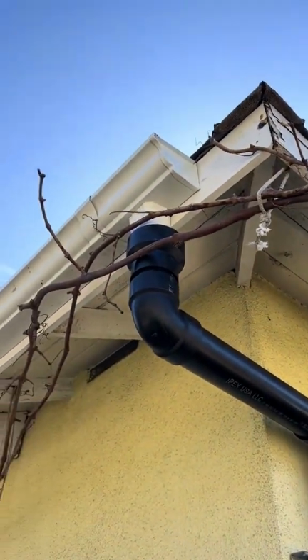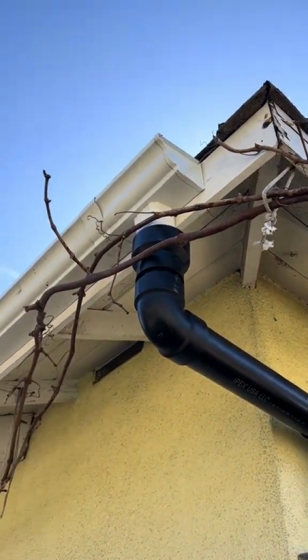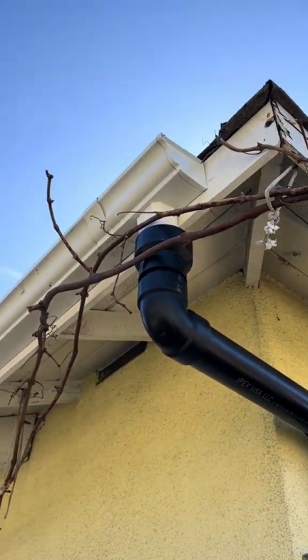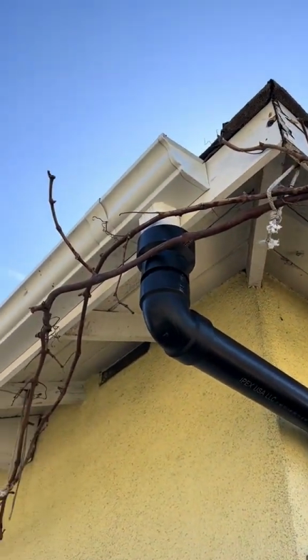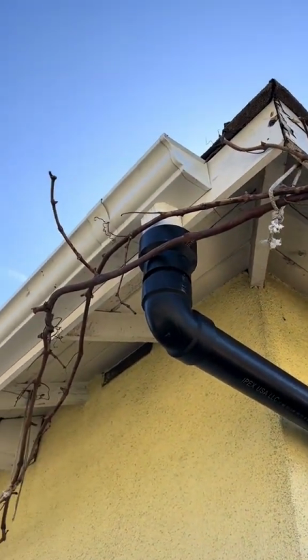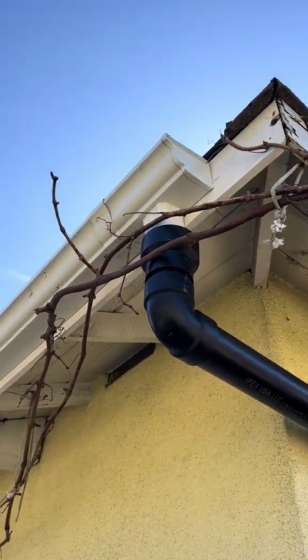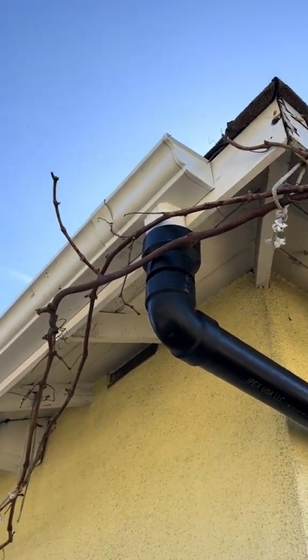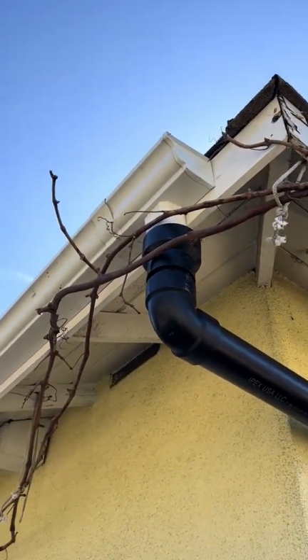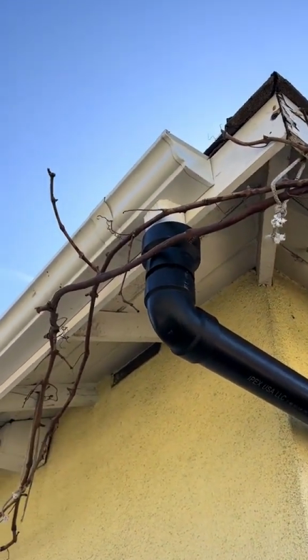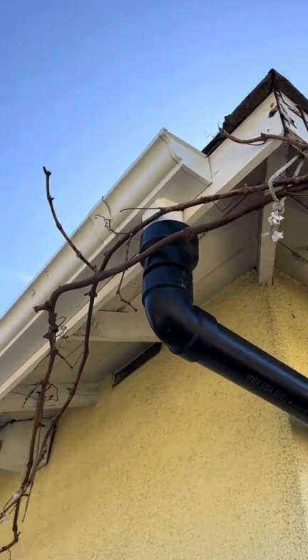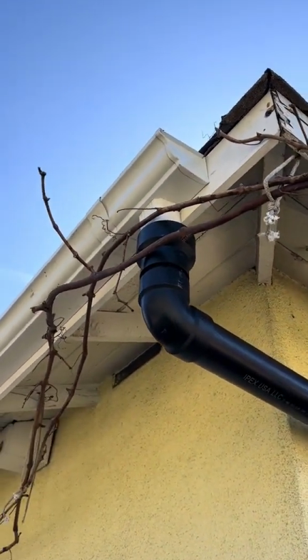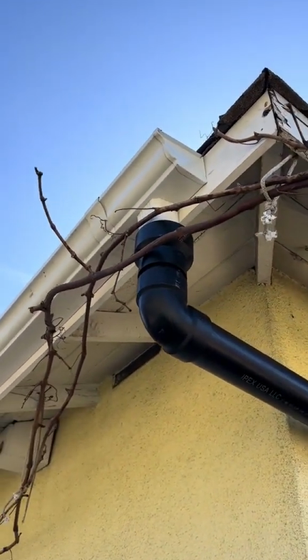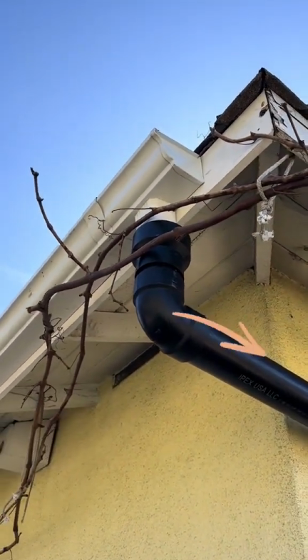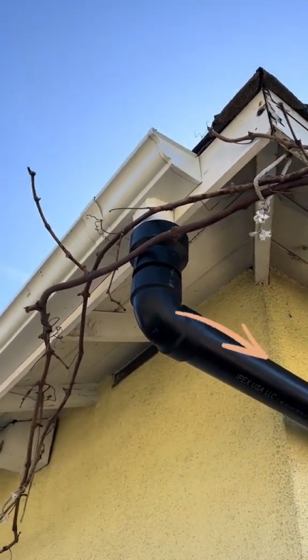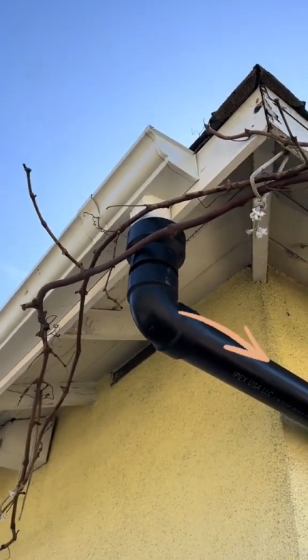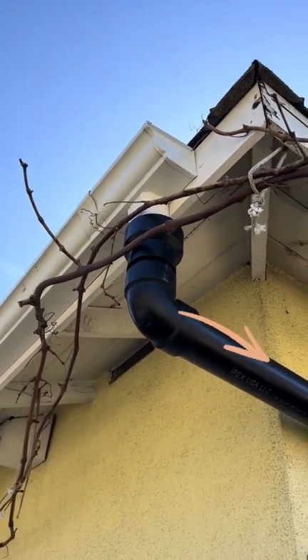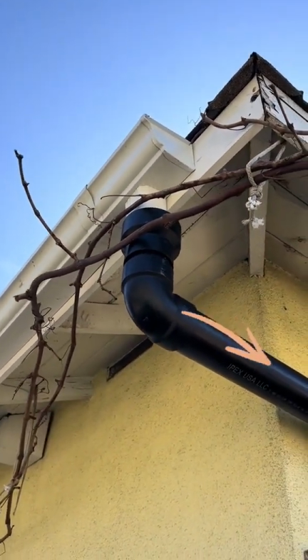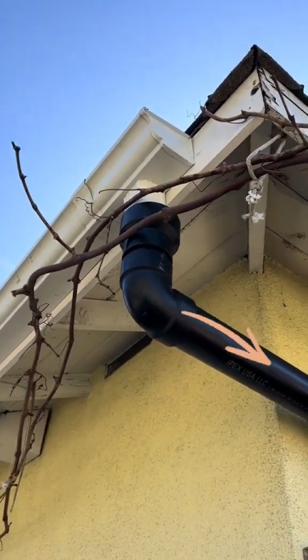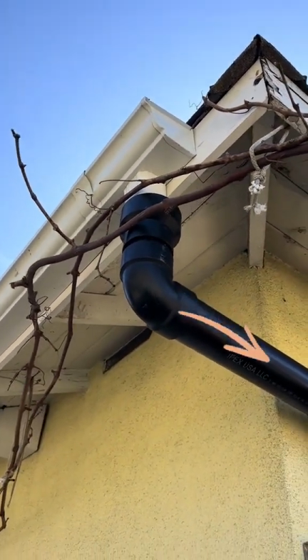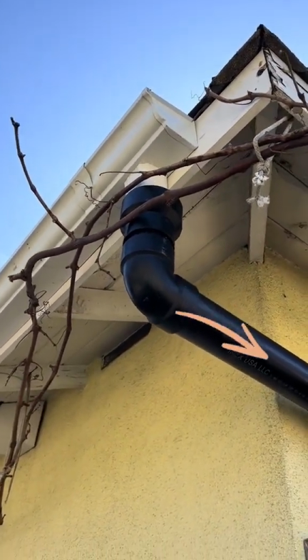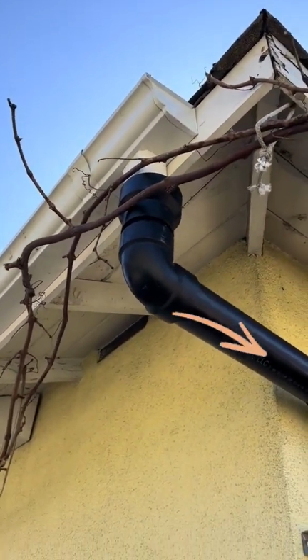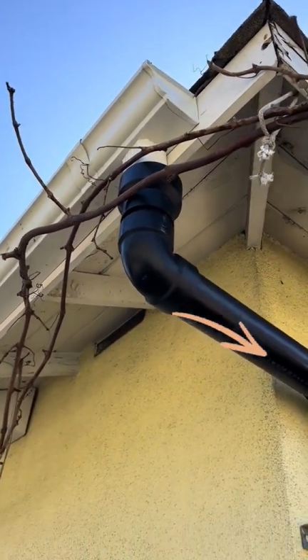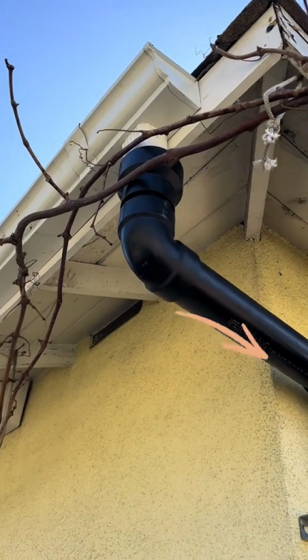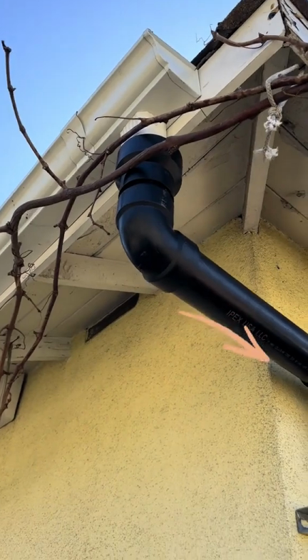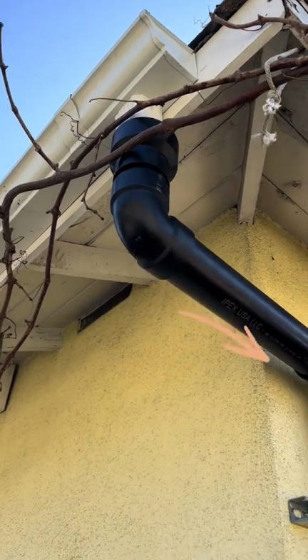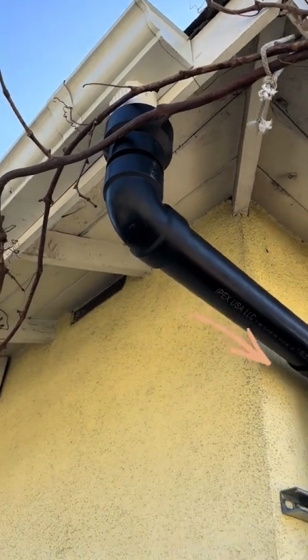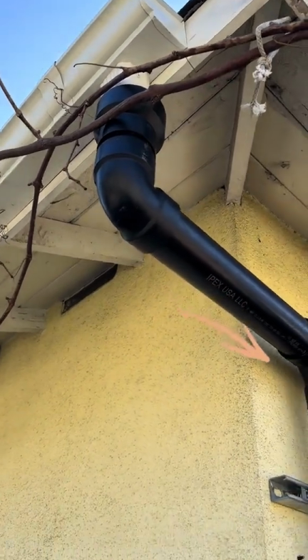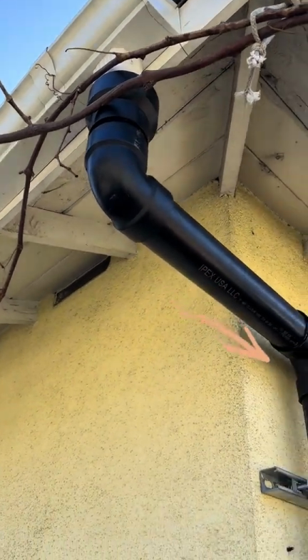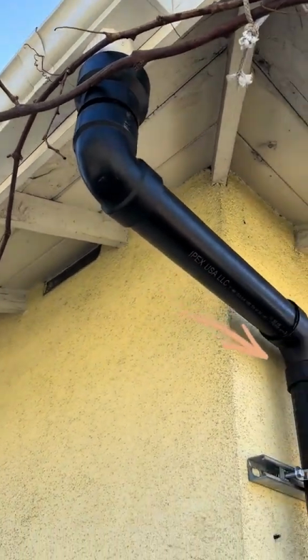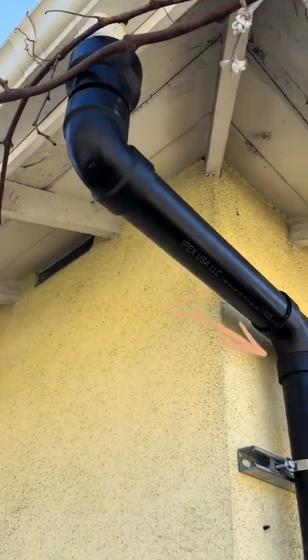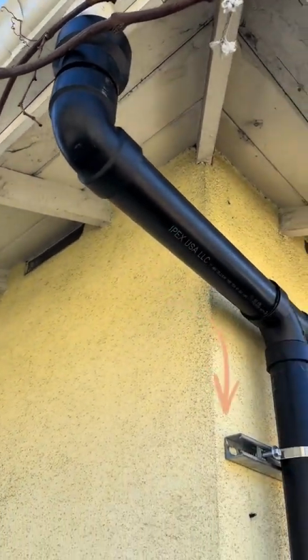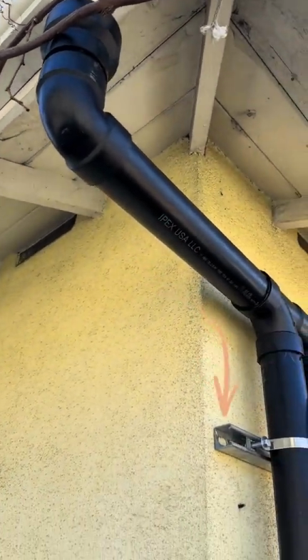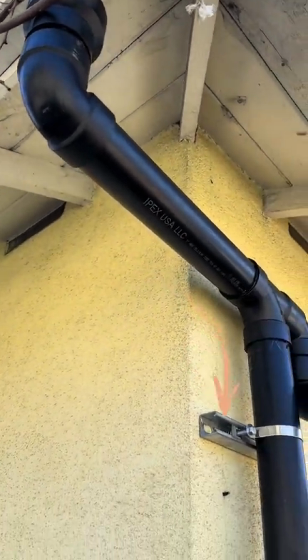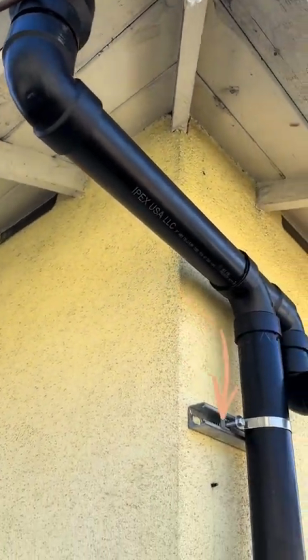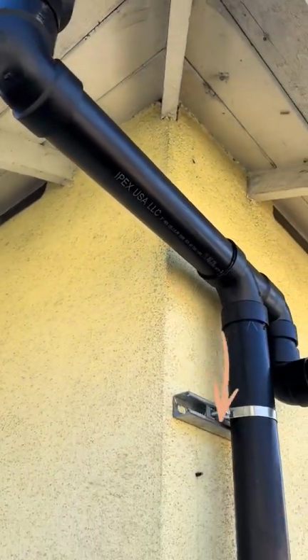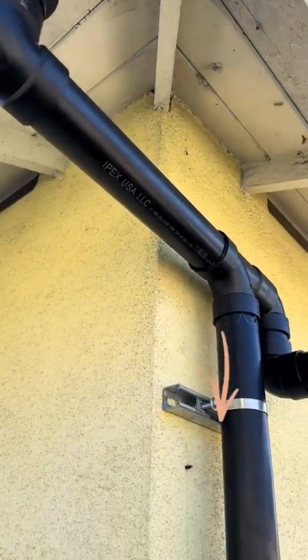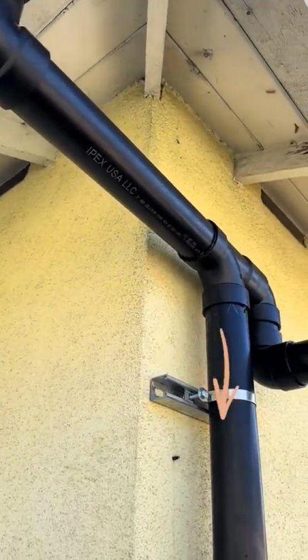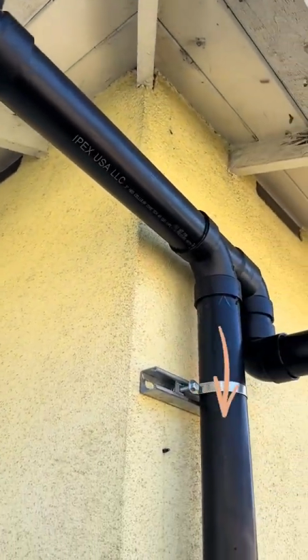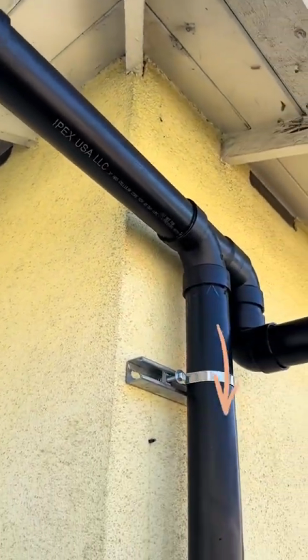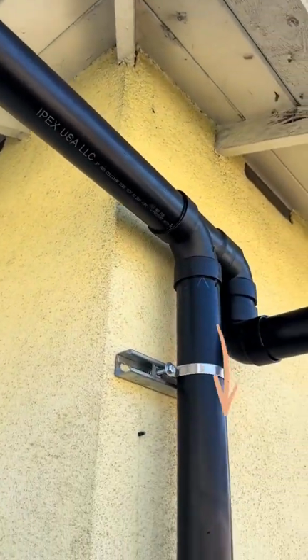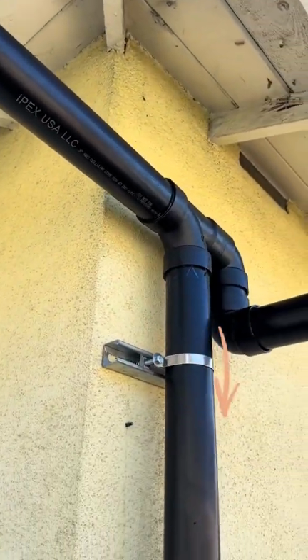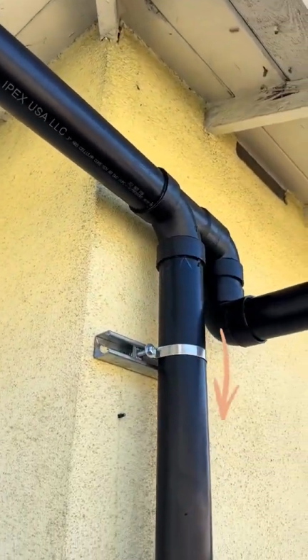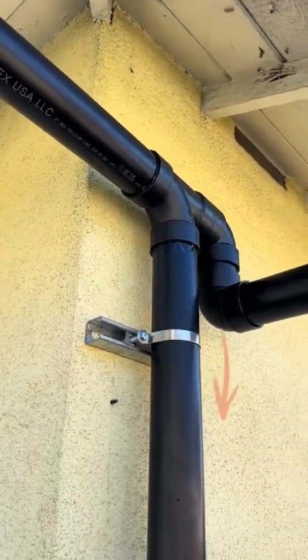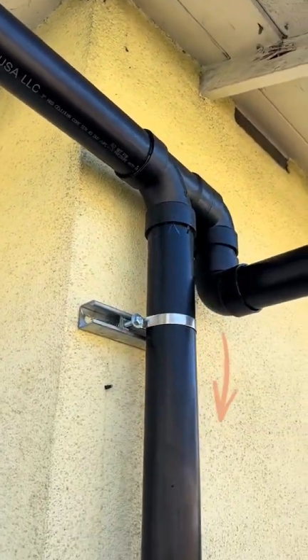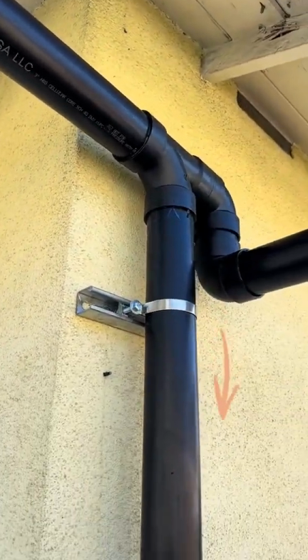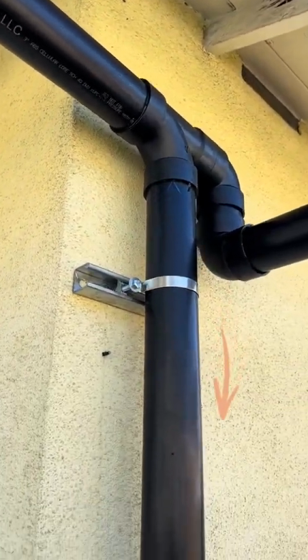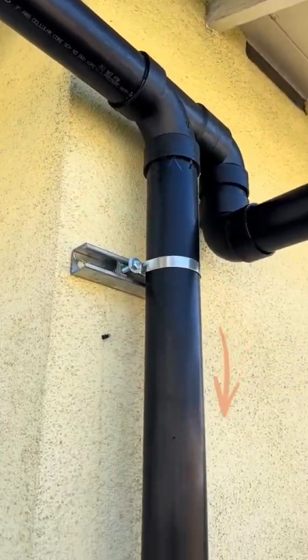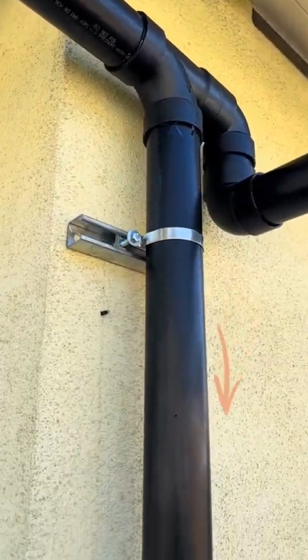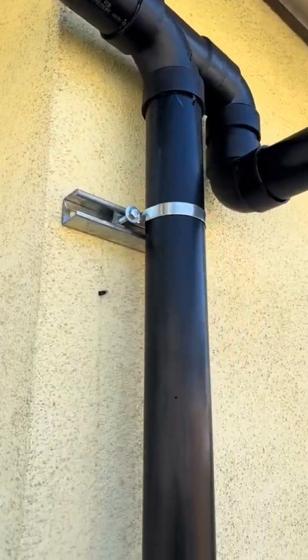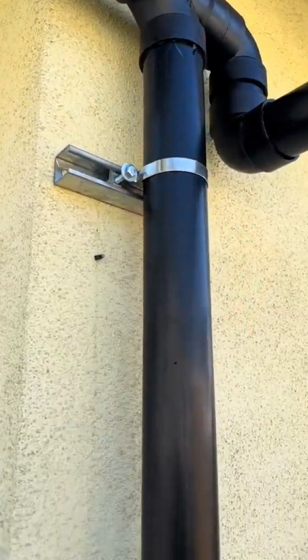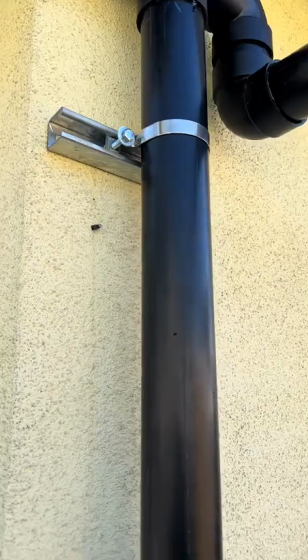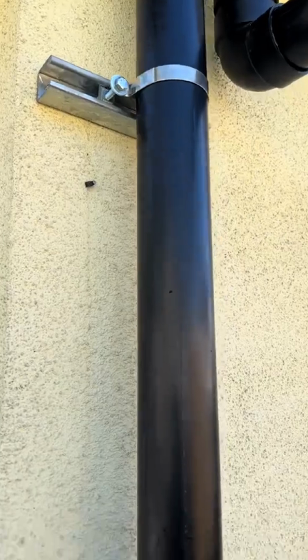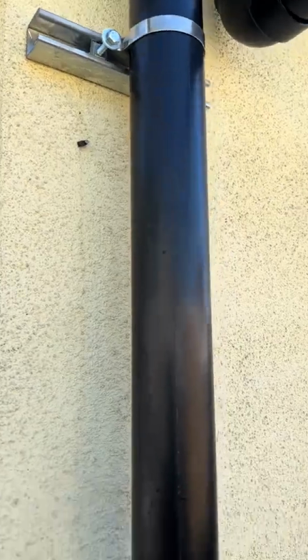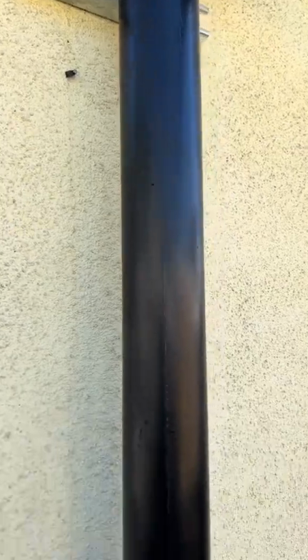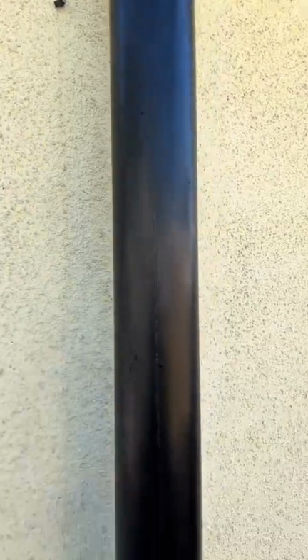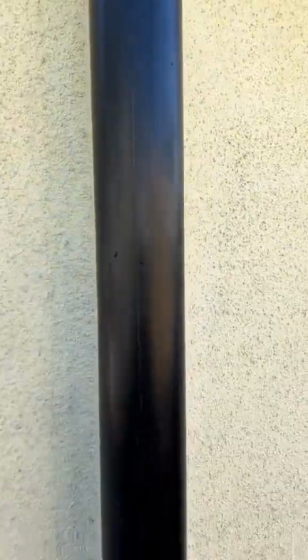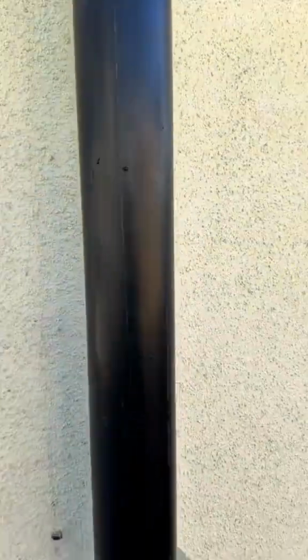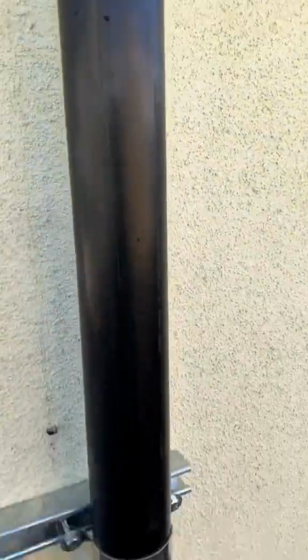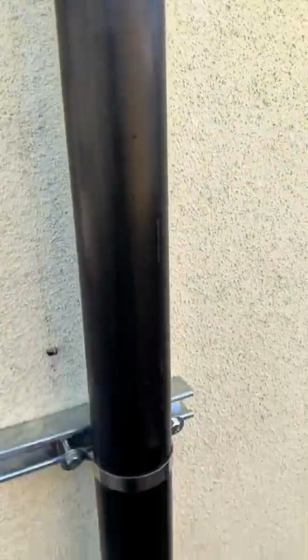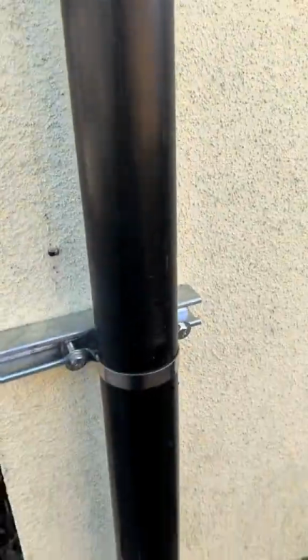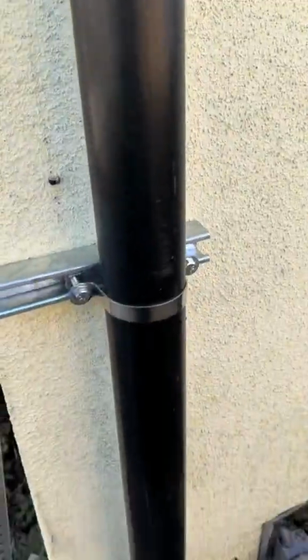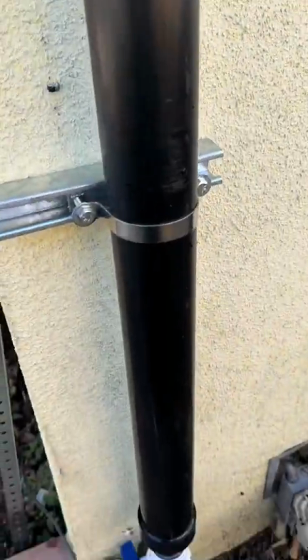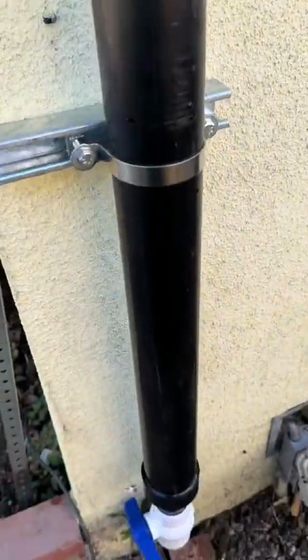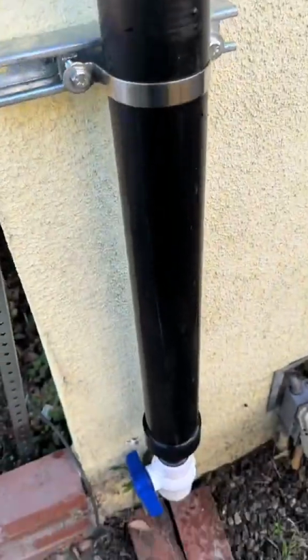When it first rains, dirty water from the rain gutter is caught by this lateral pipe. It is then diverted down into the first flush pipe.